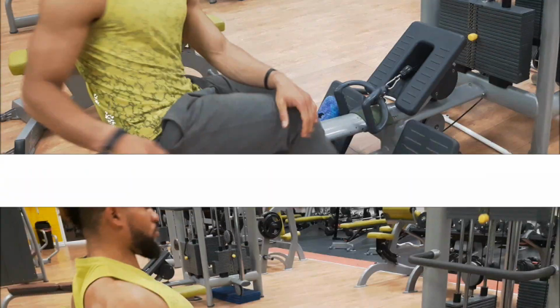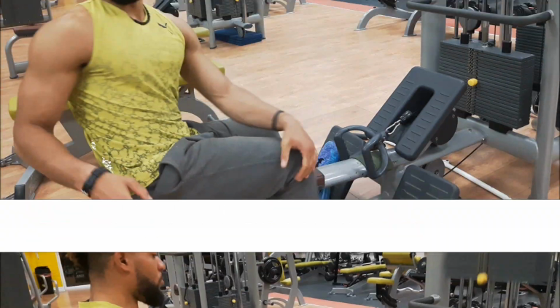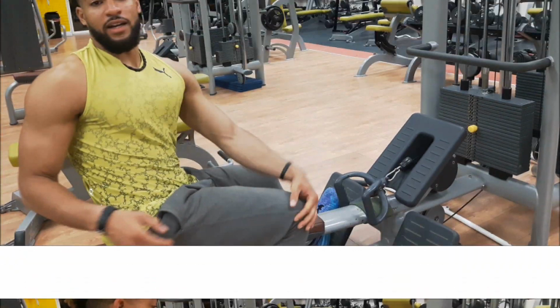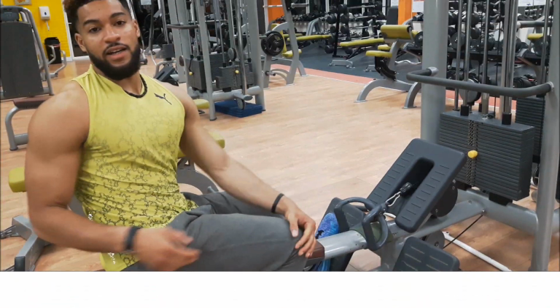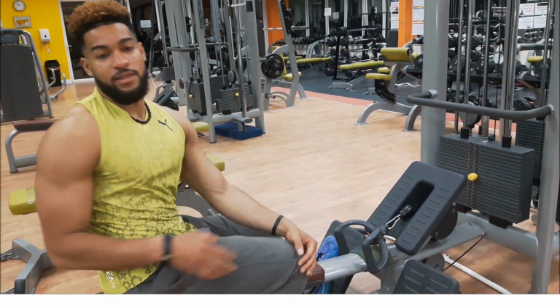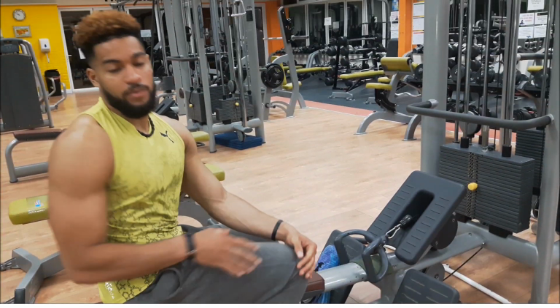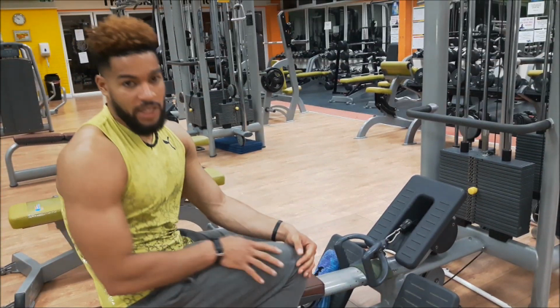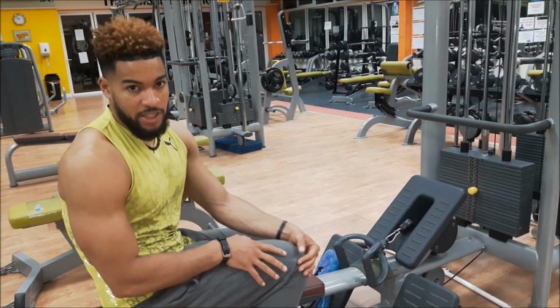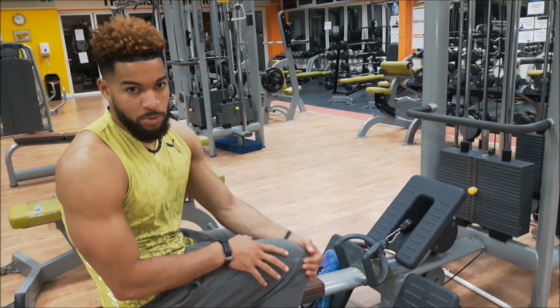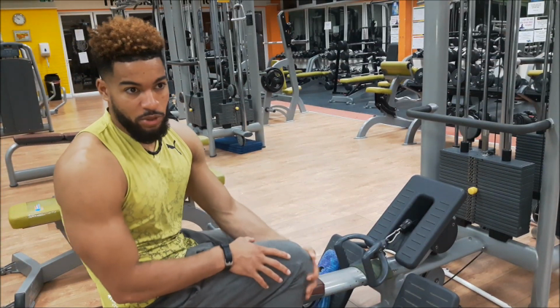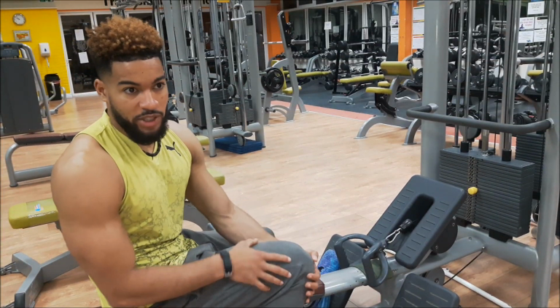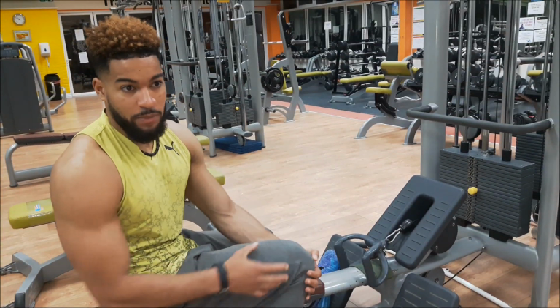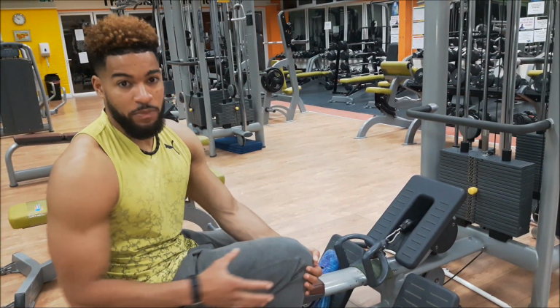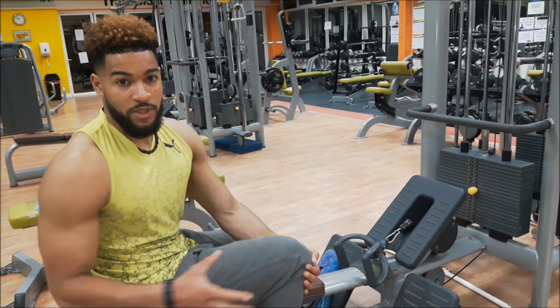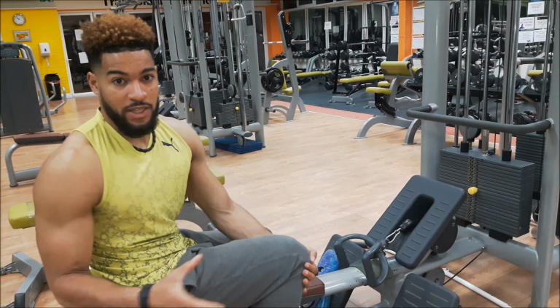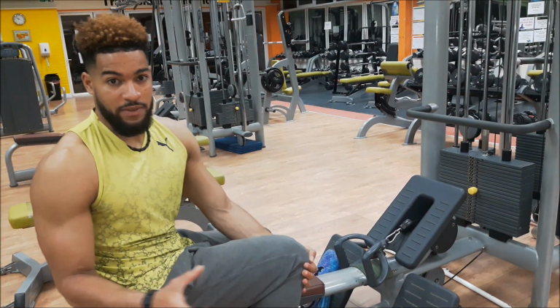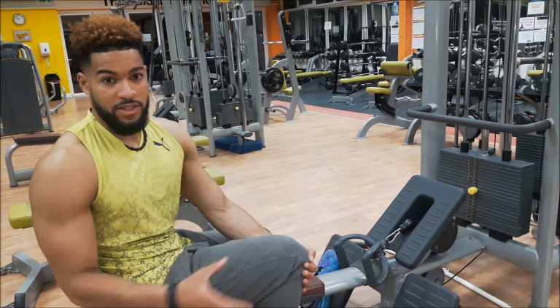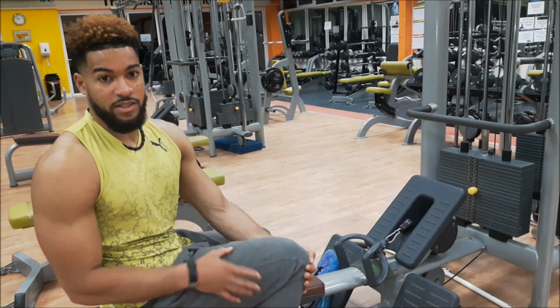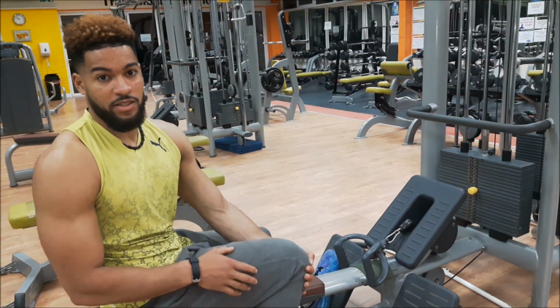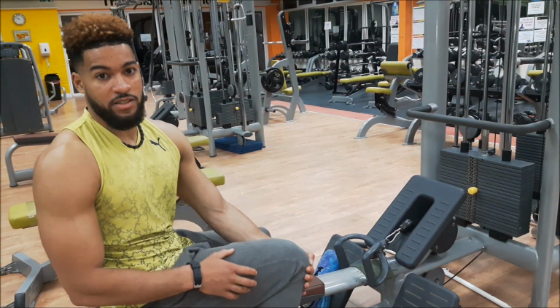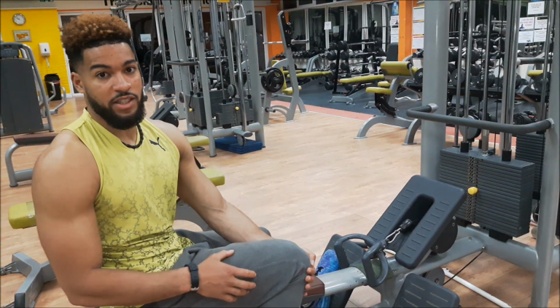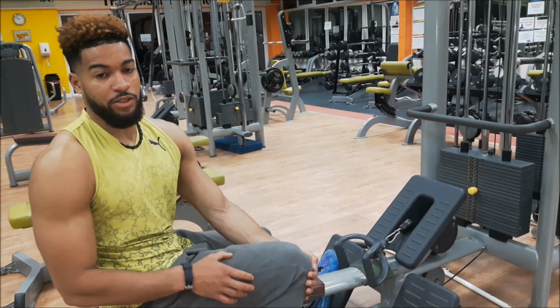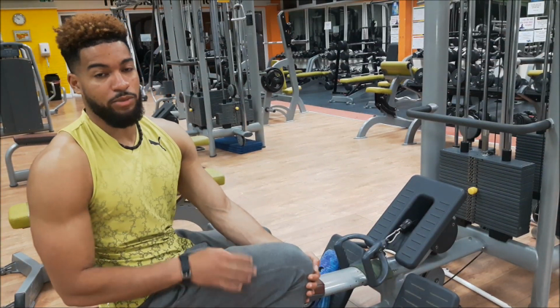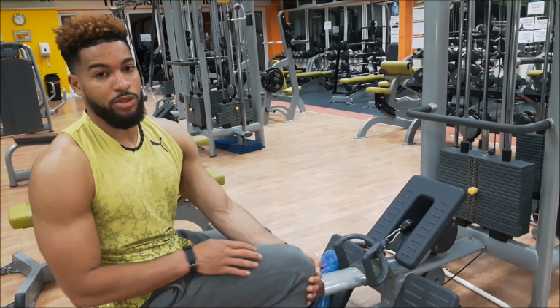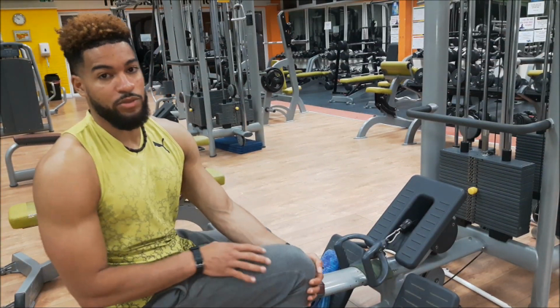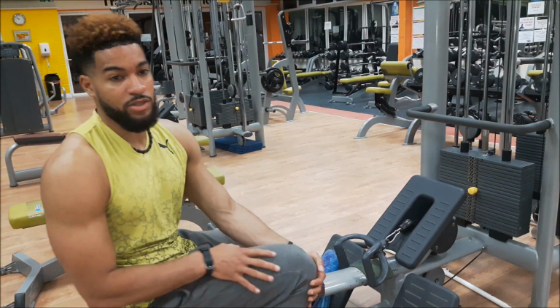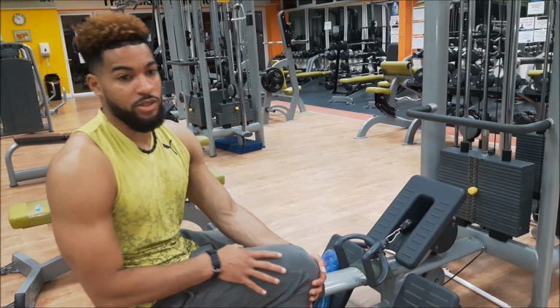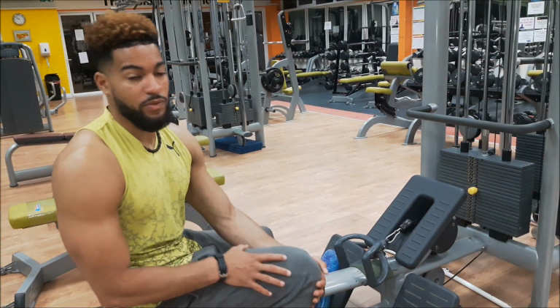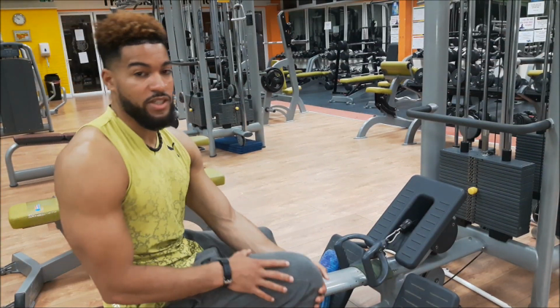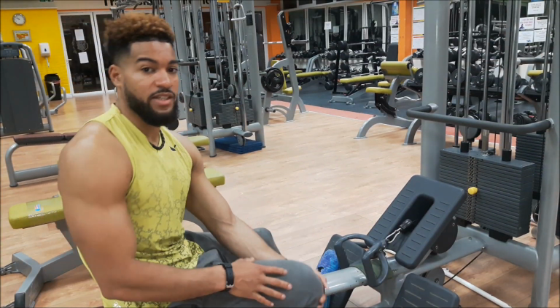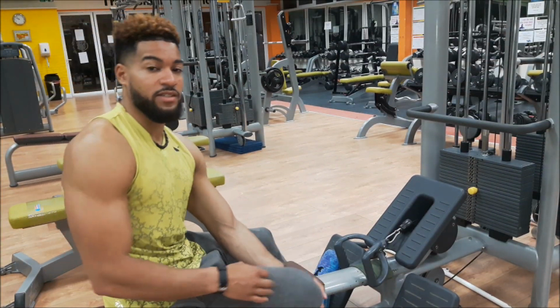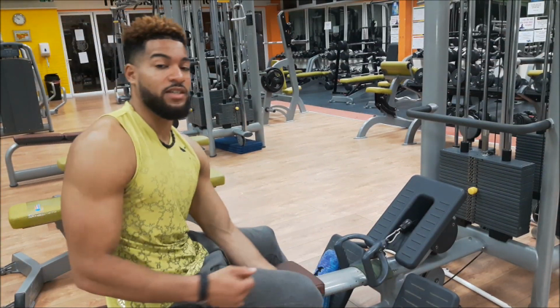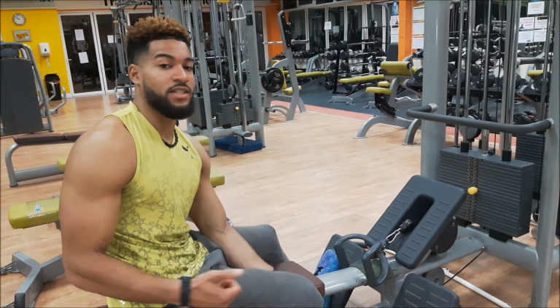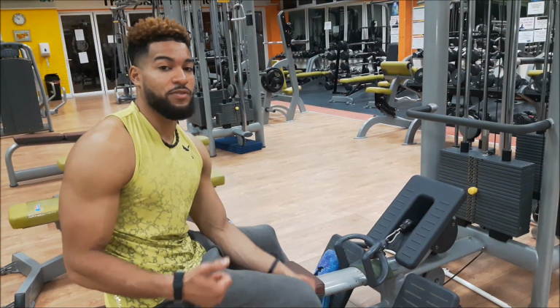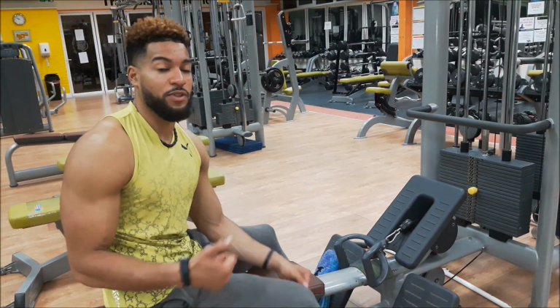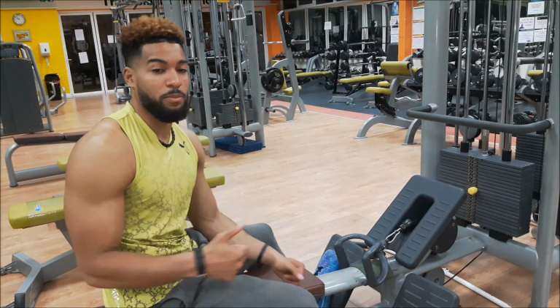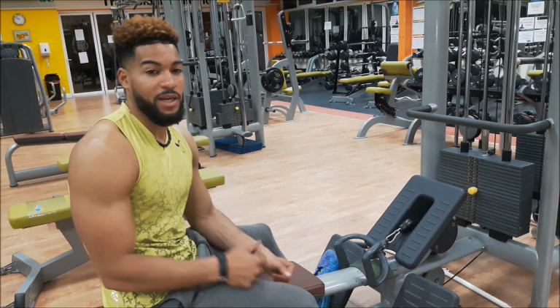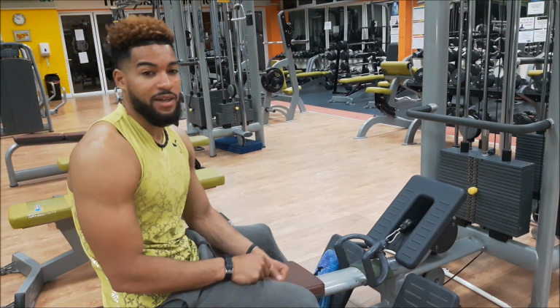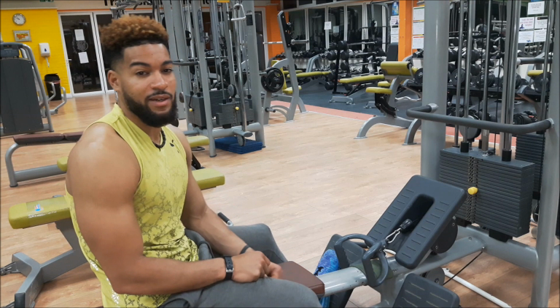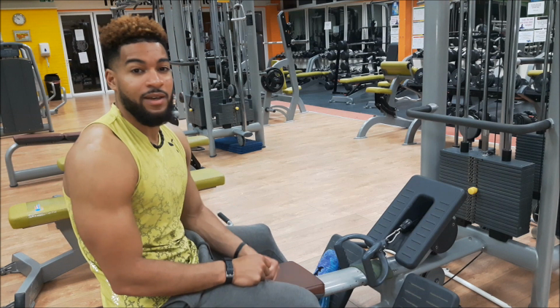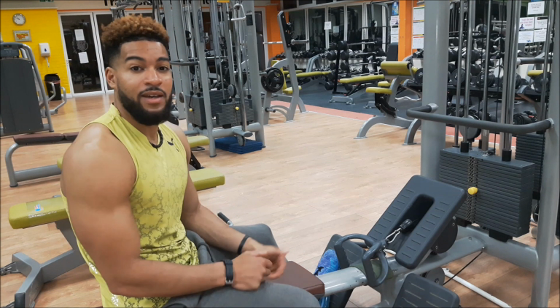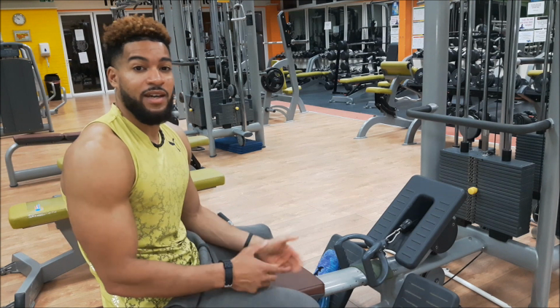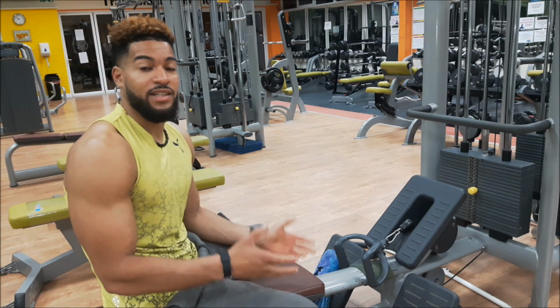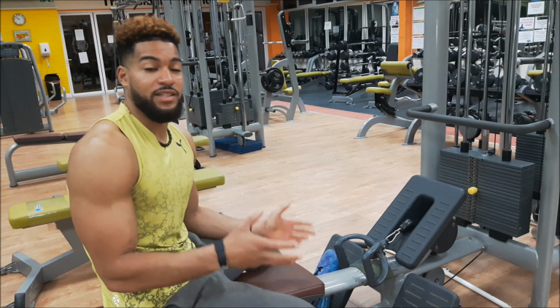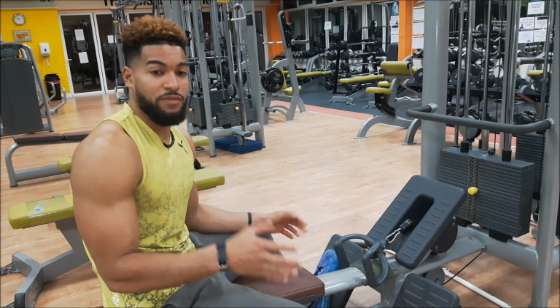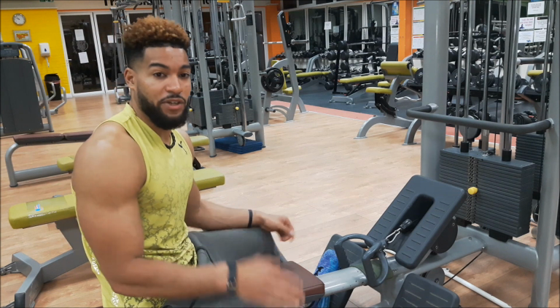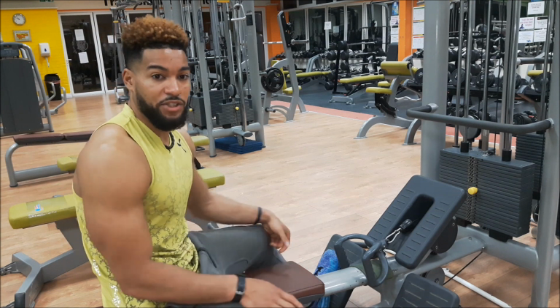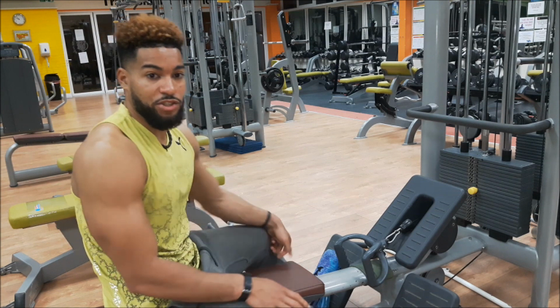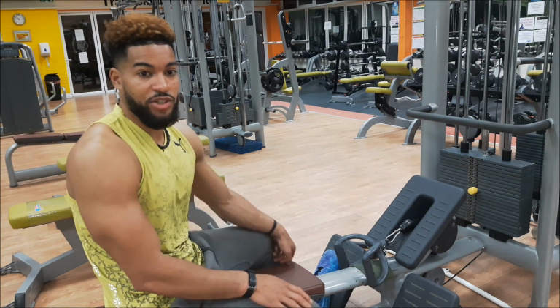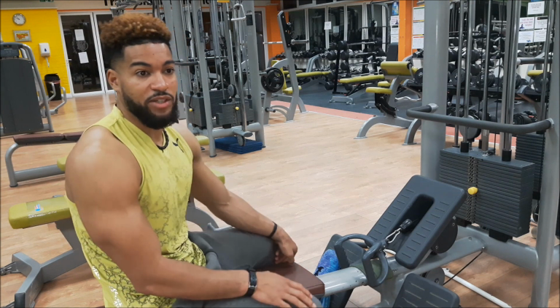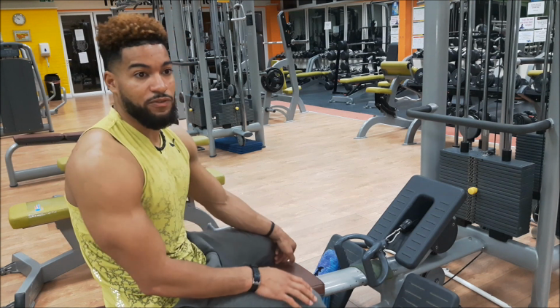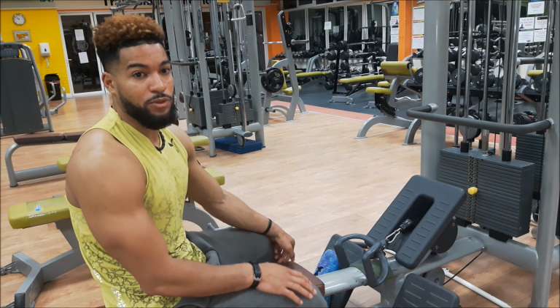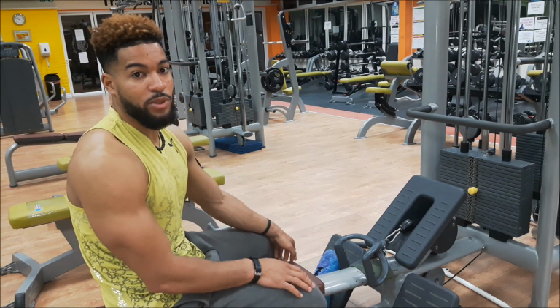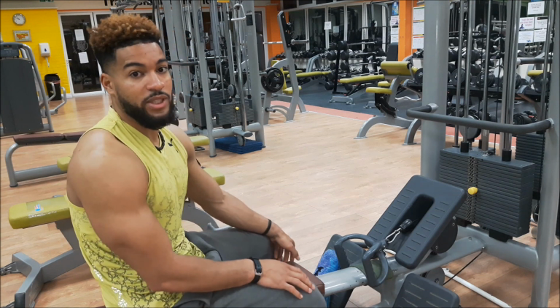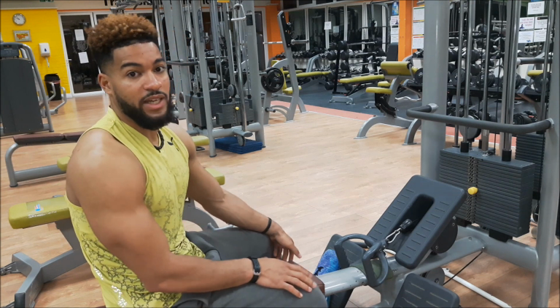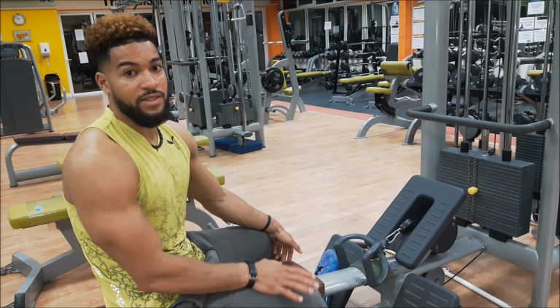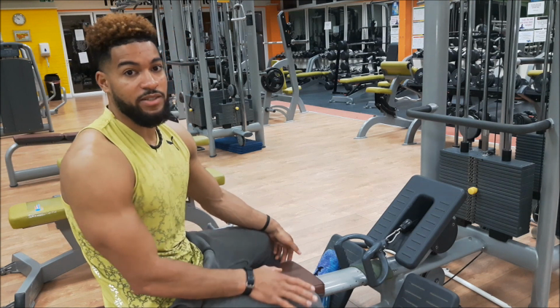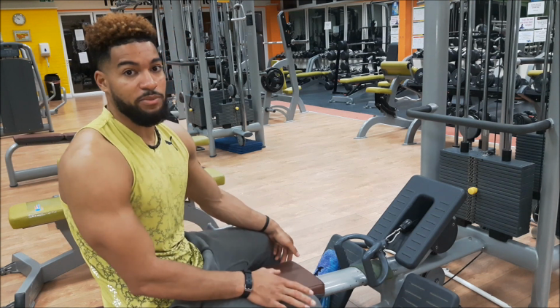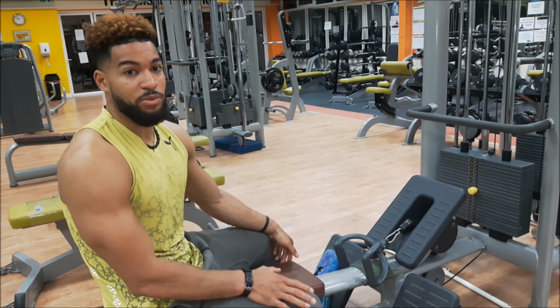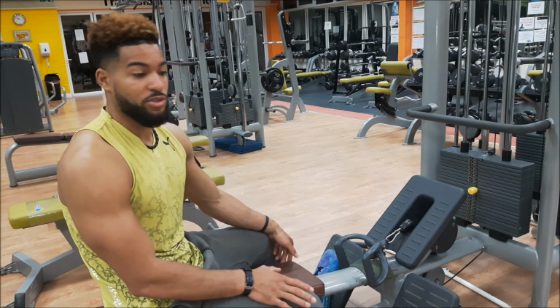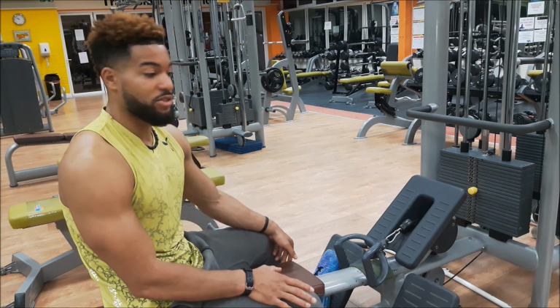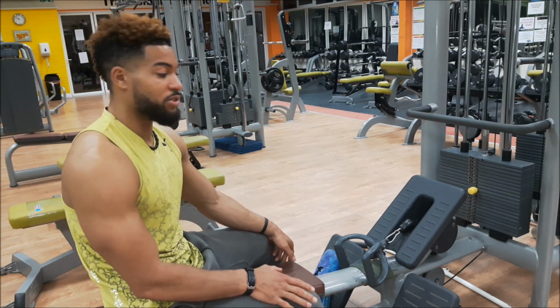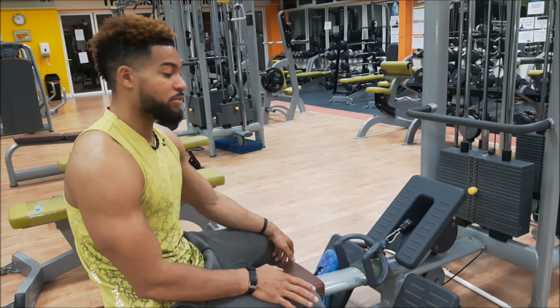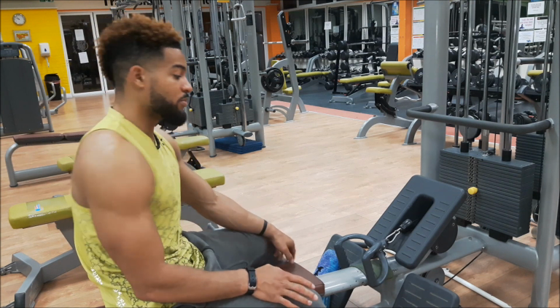Hi guys, Alex Bort here and this is the seated row. This exercise is for your back and it is very straightforward and simple to do.